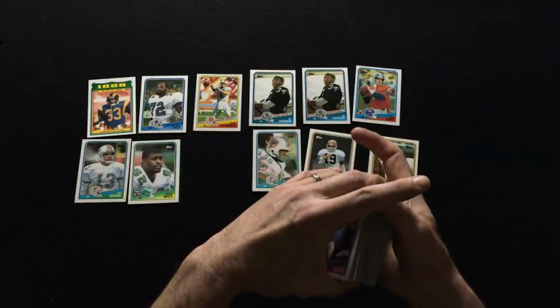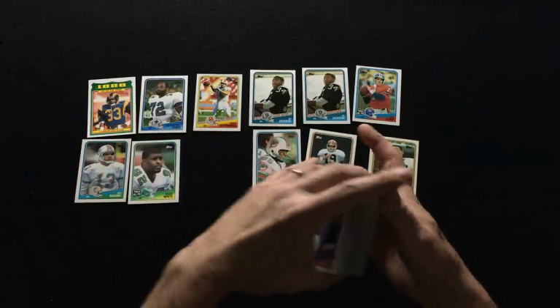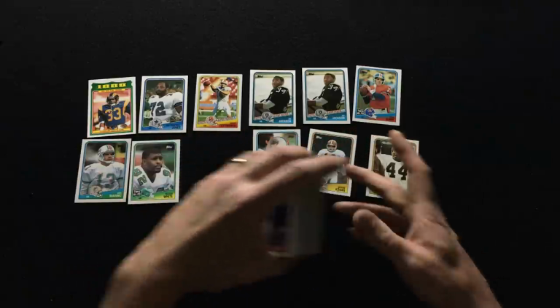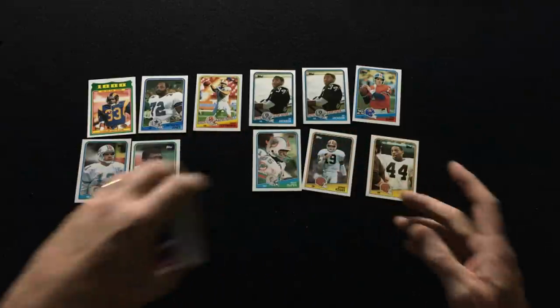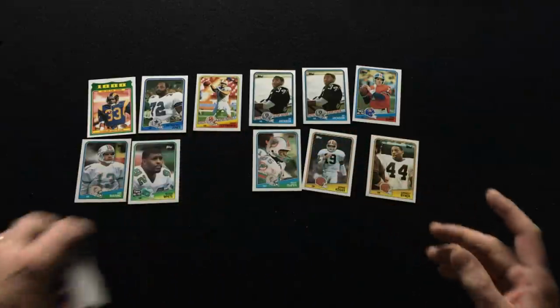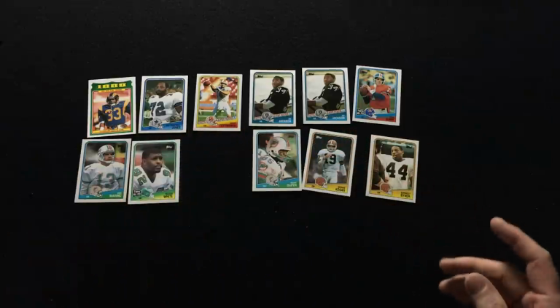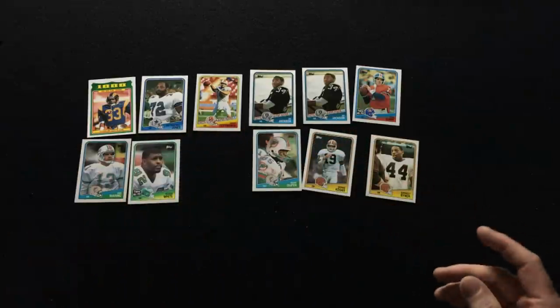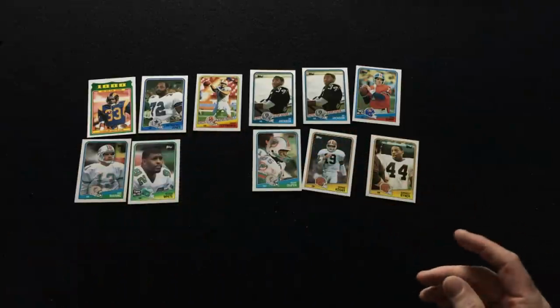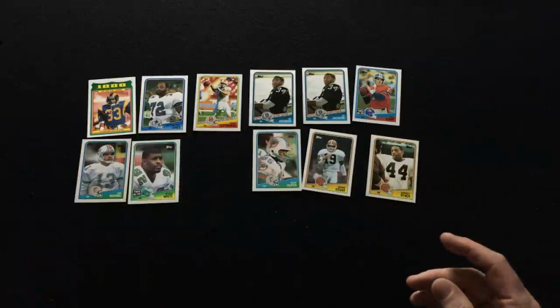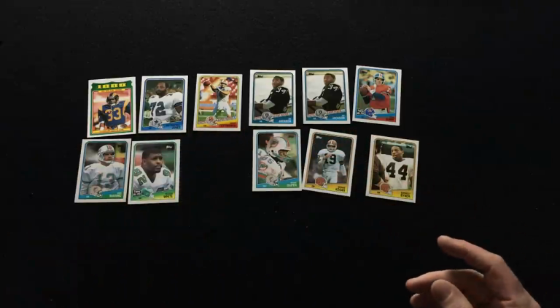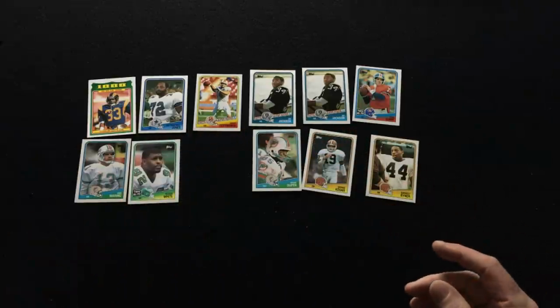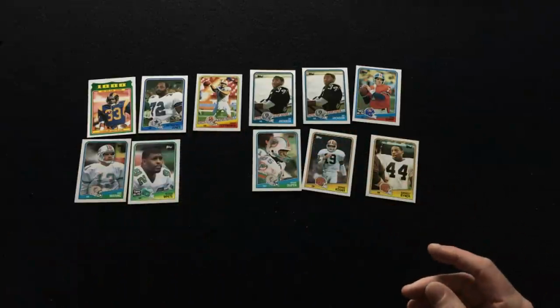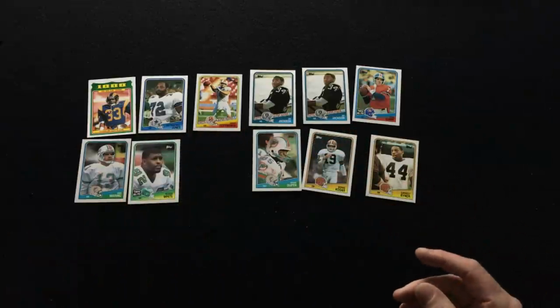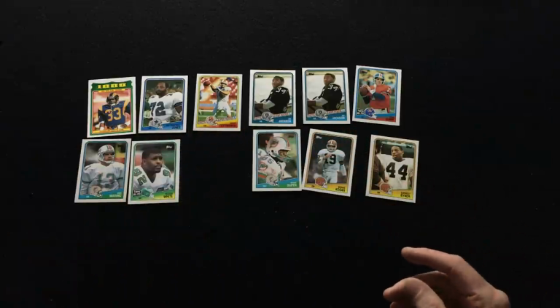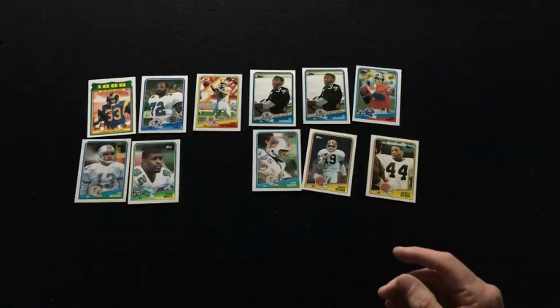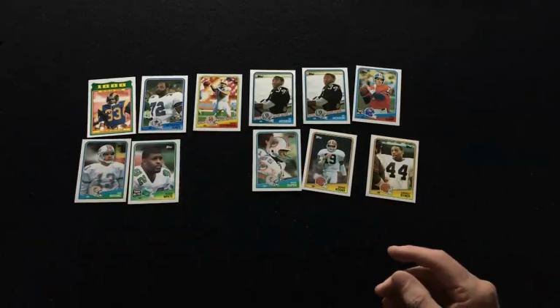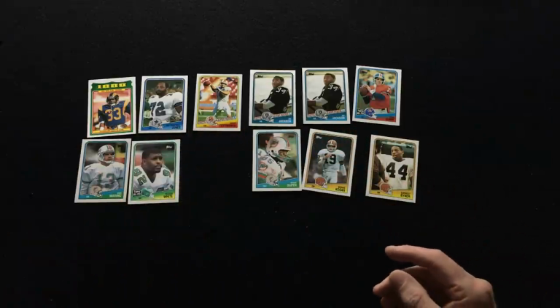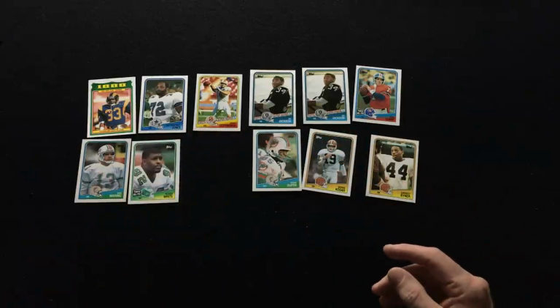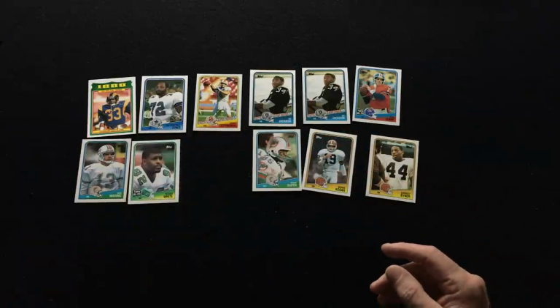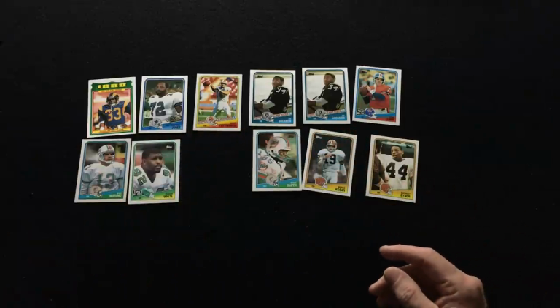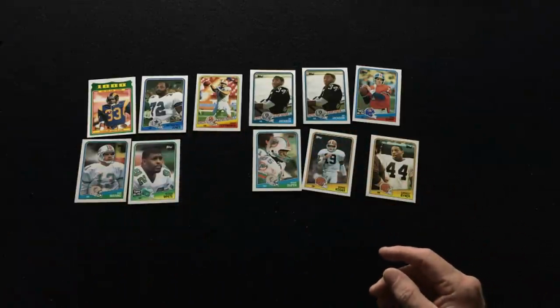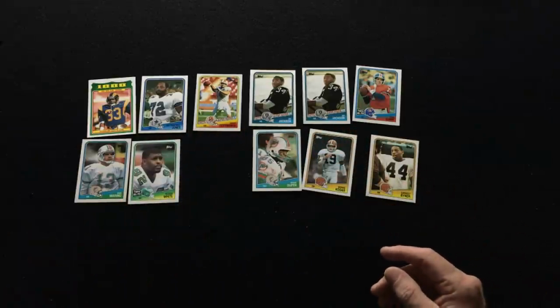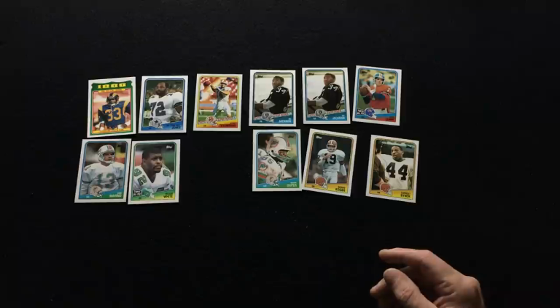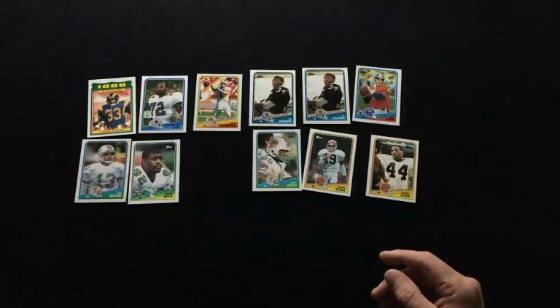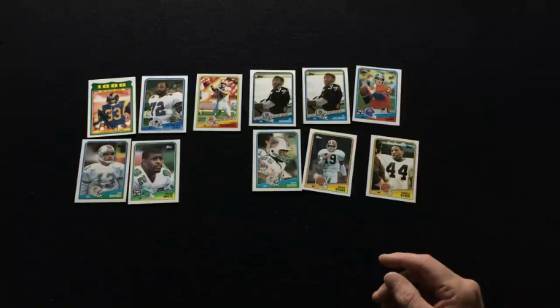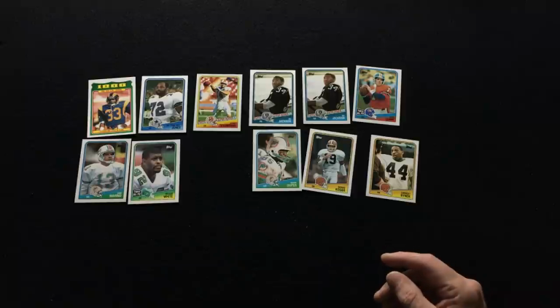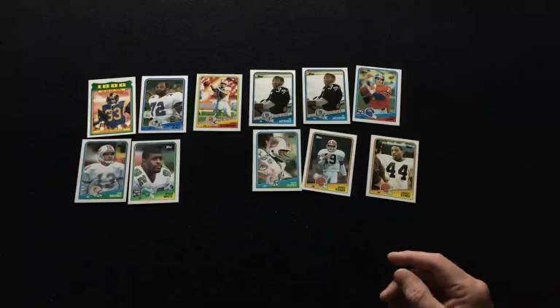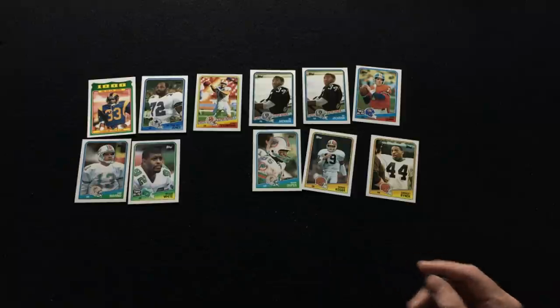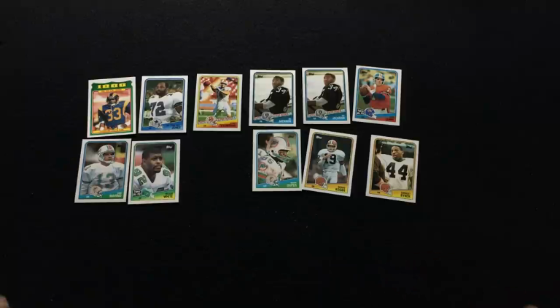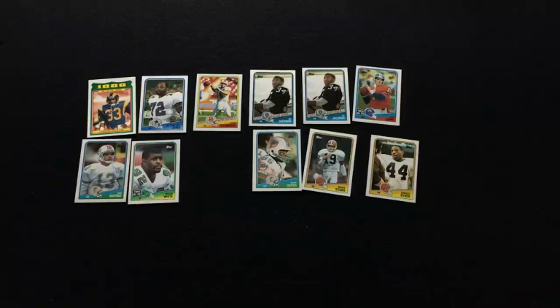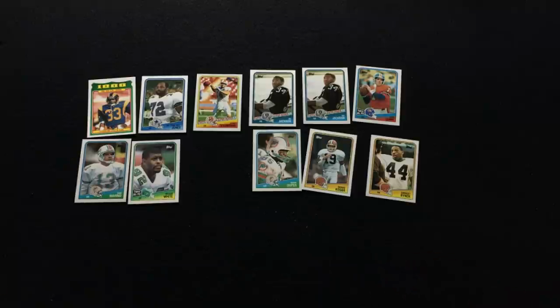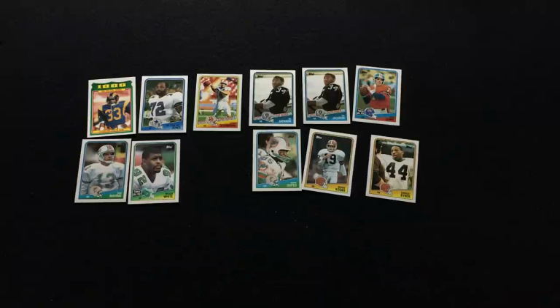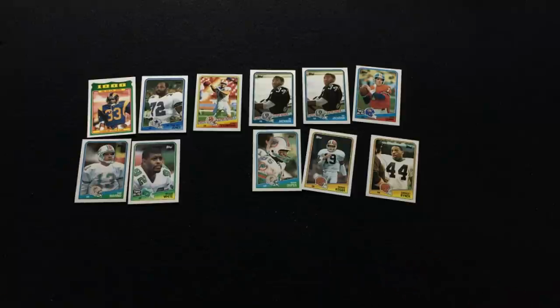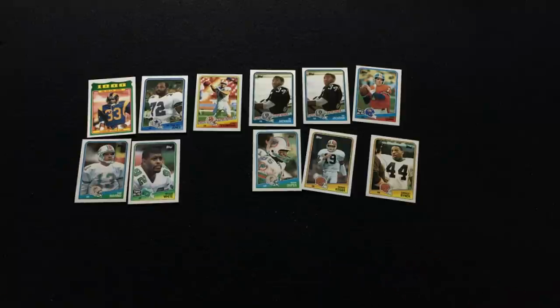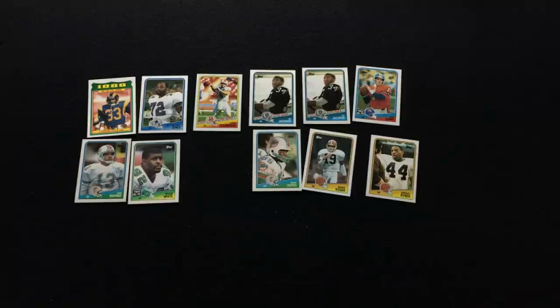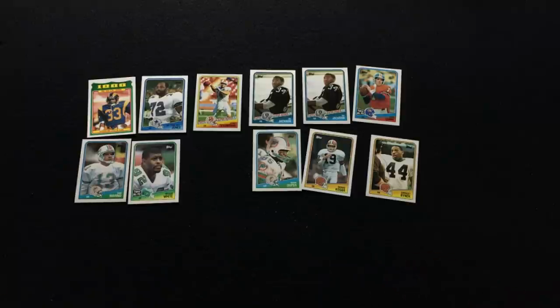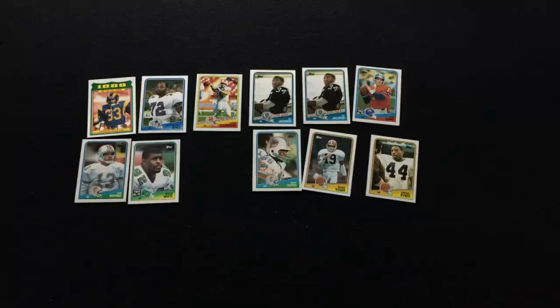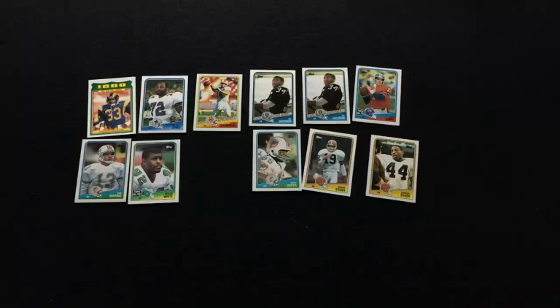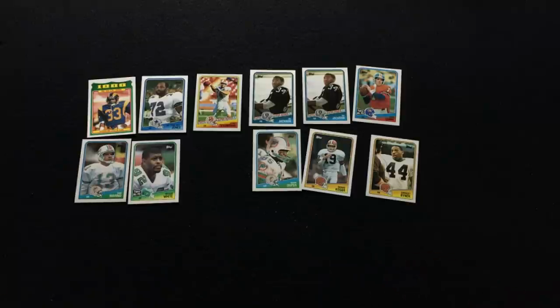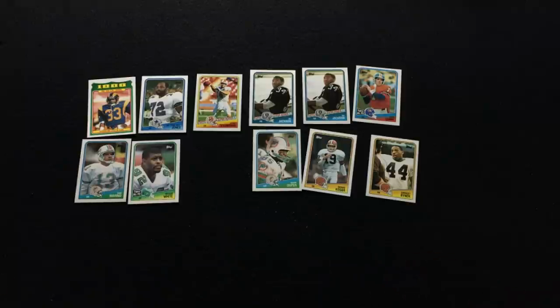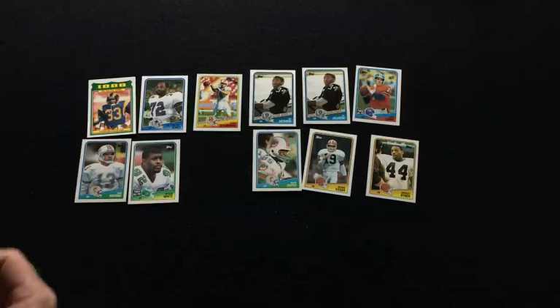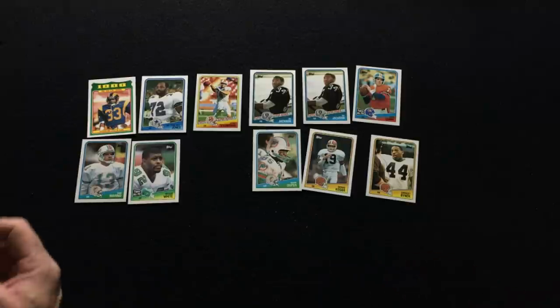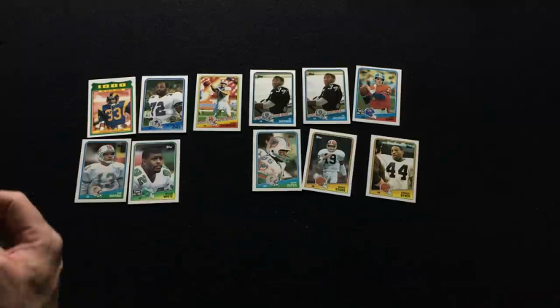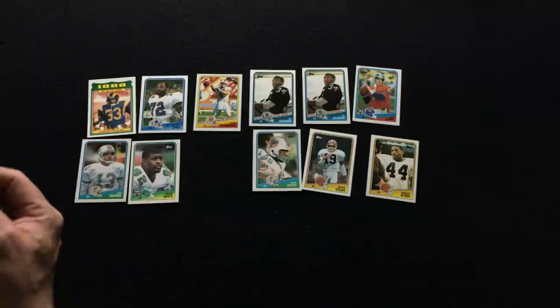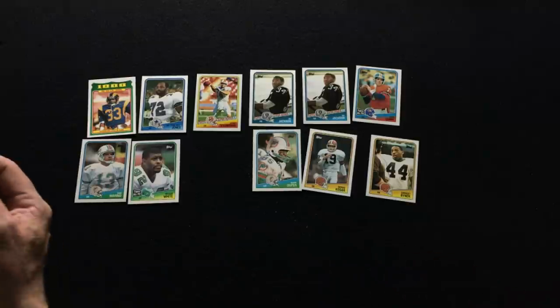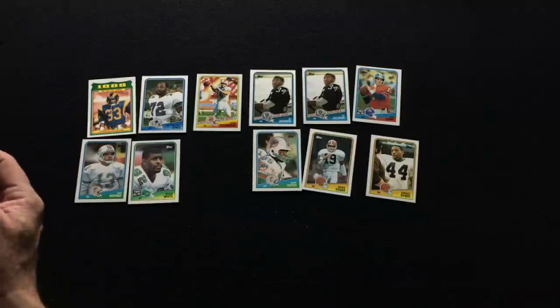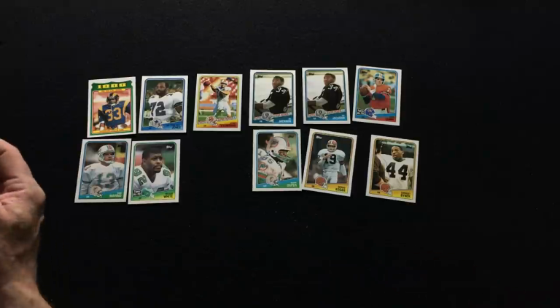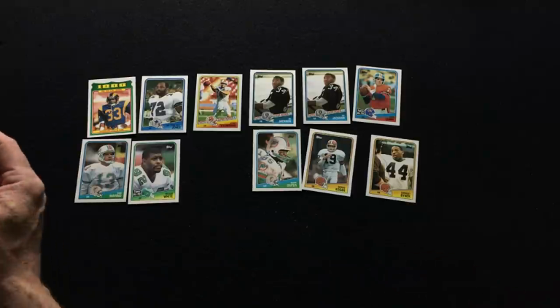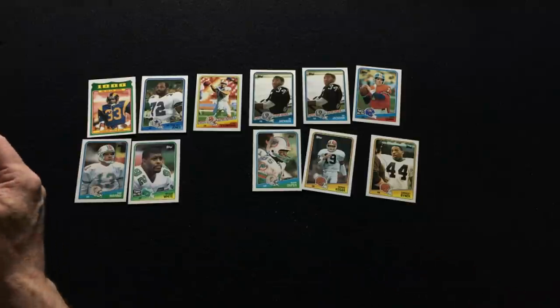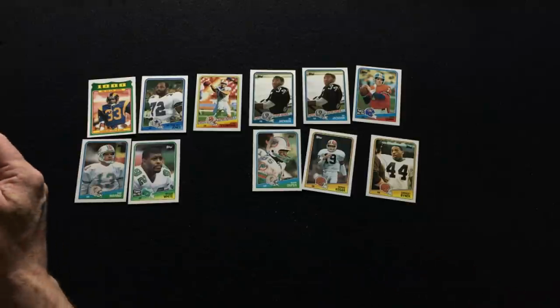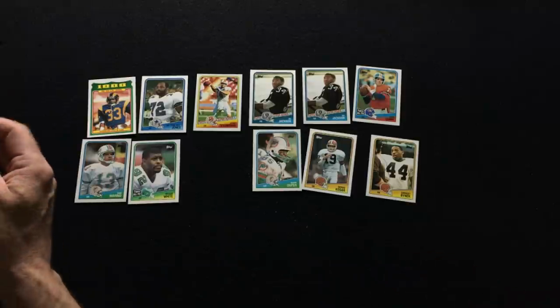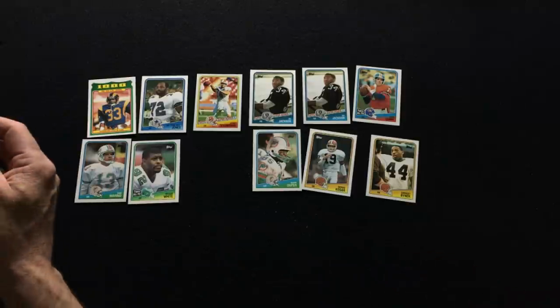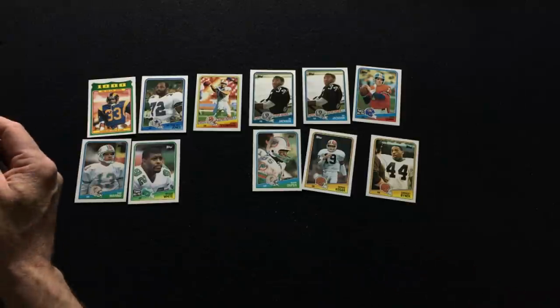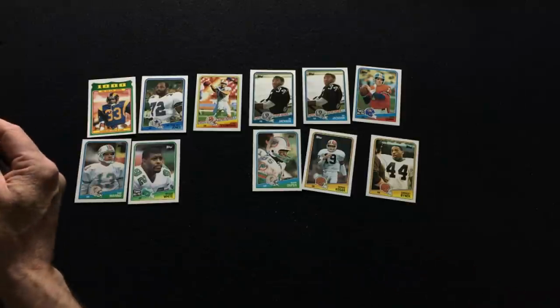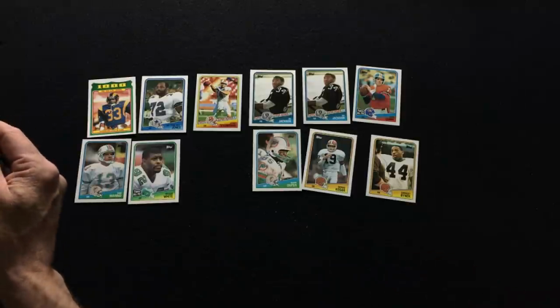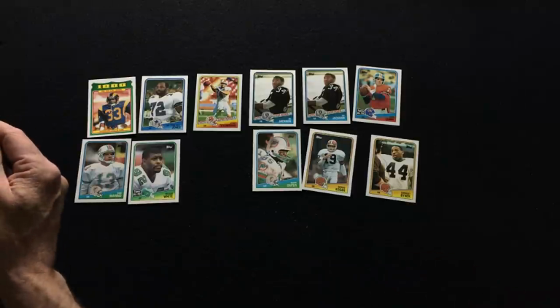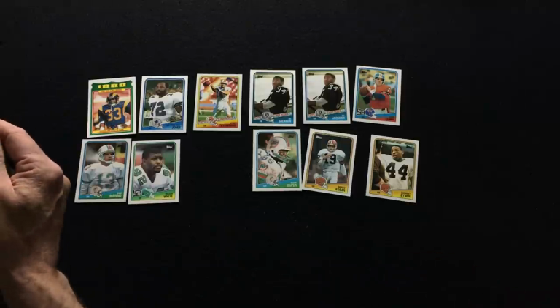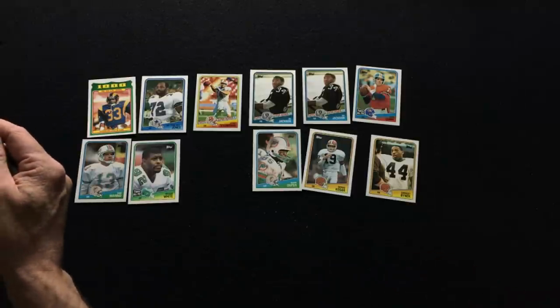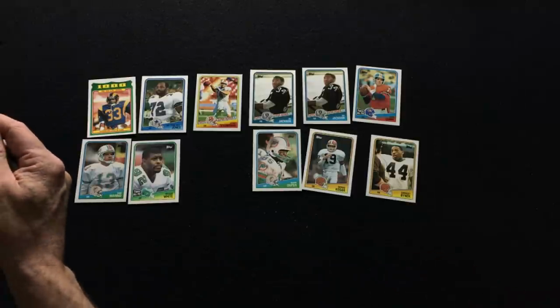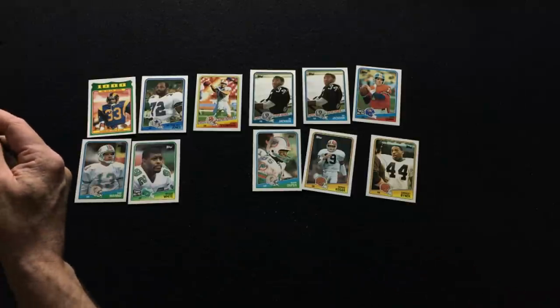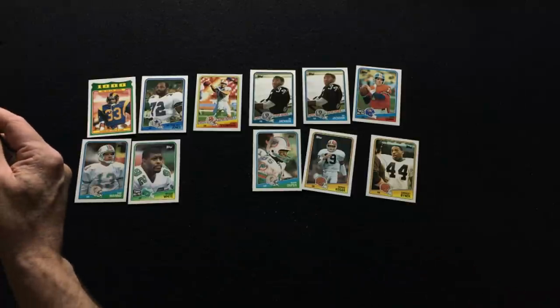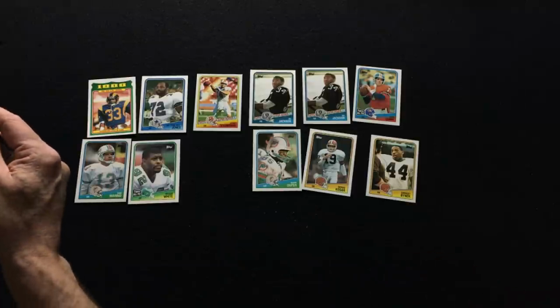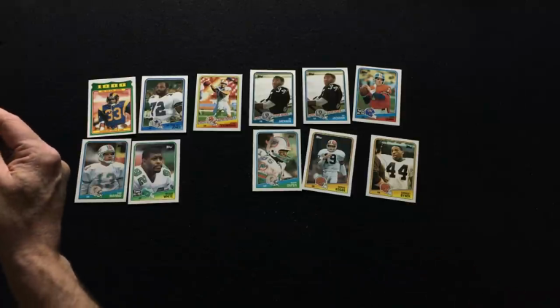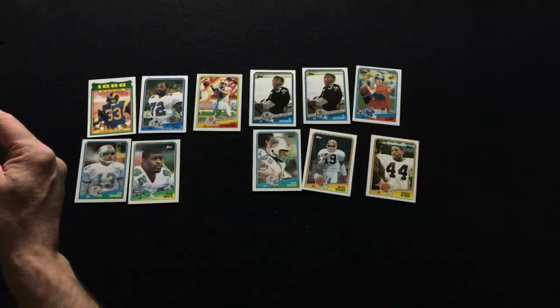All right, you guys — three packs left. Am I going to get the Bo Jackson or not?